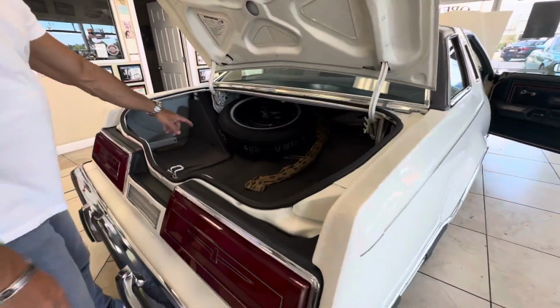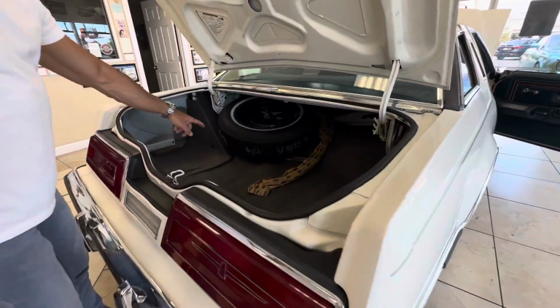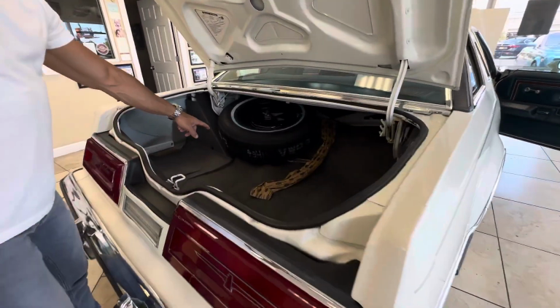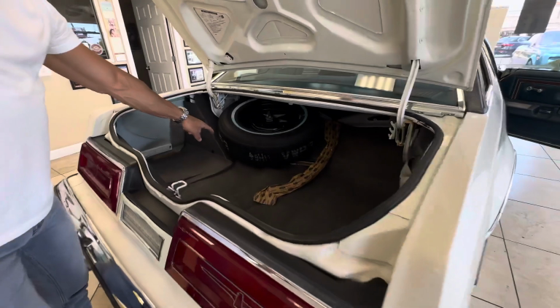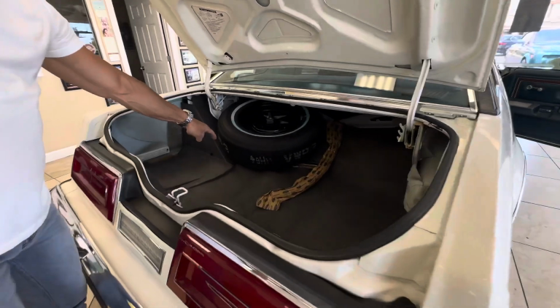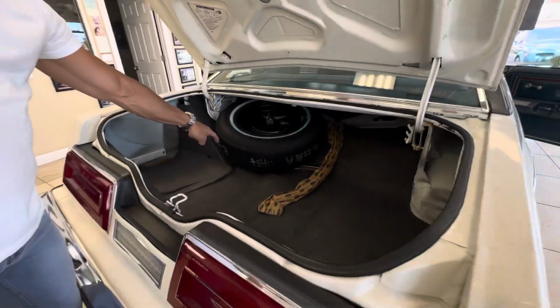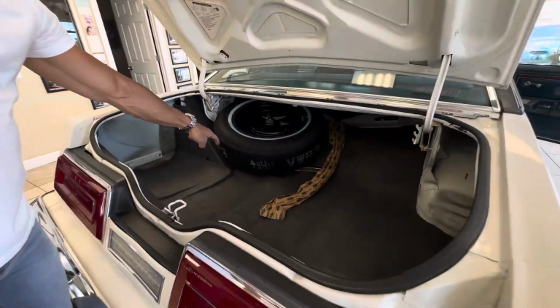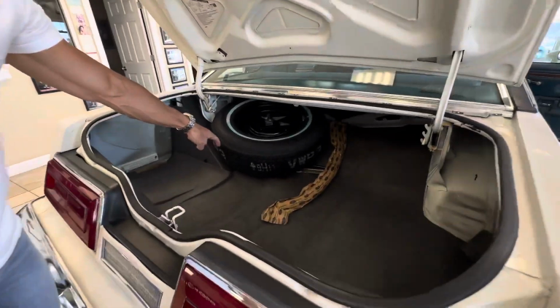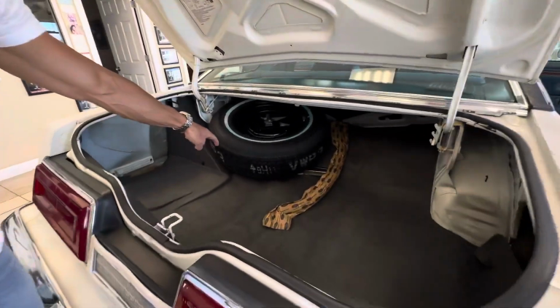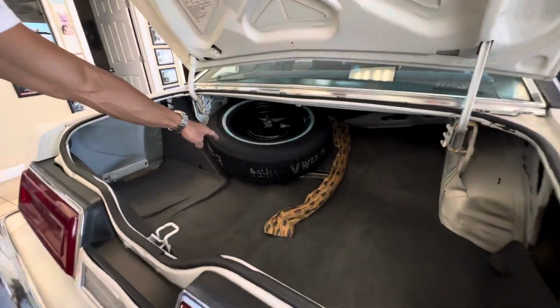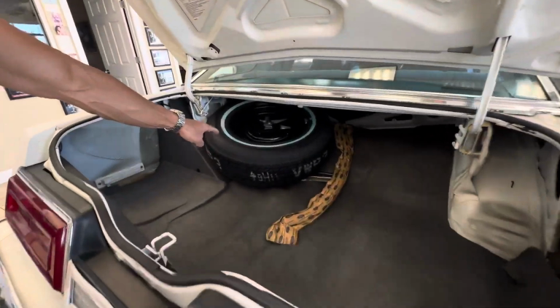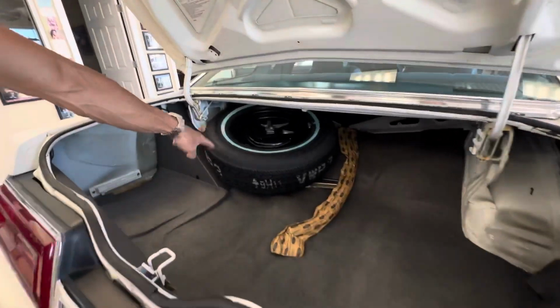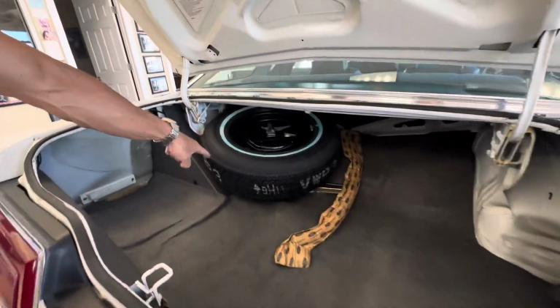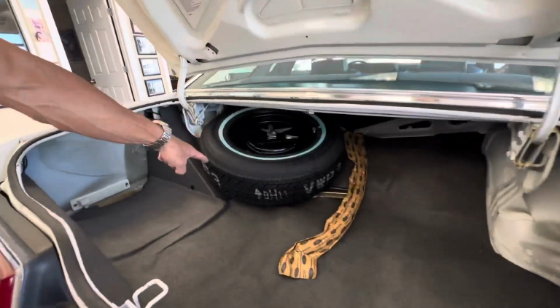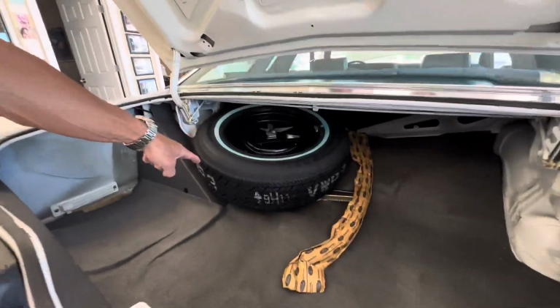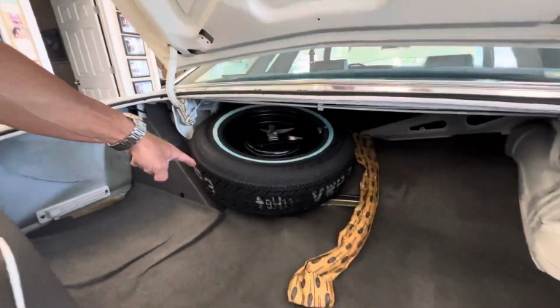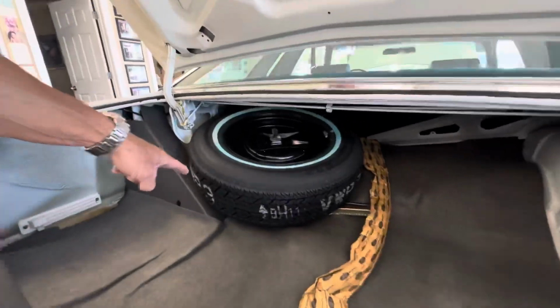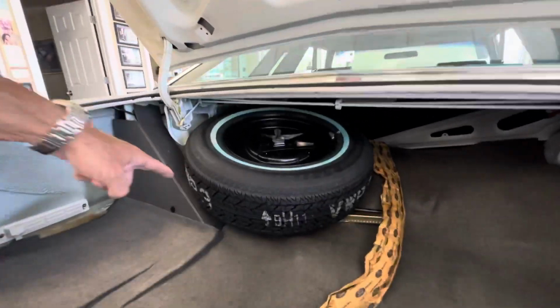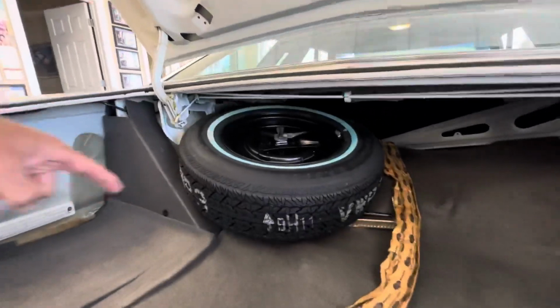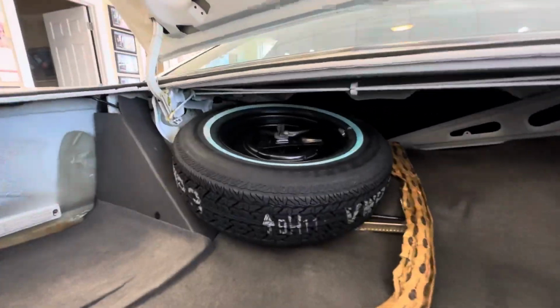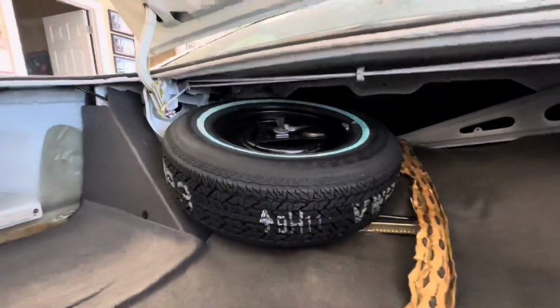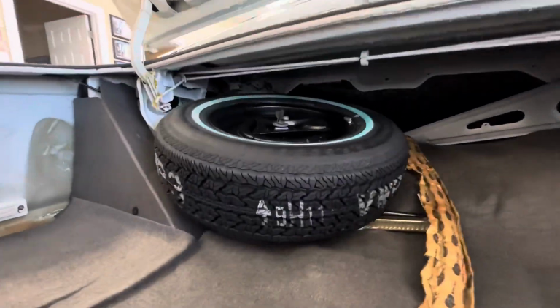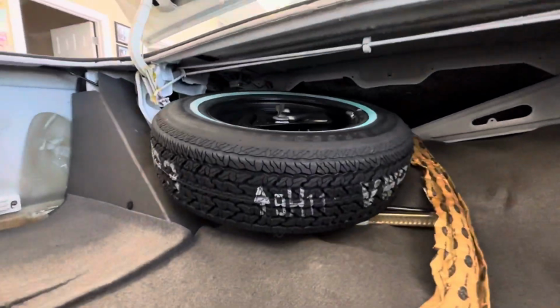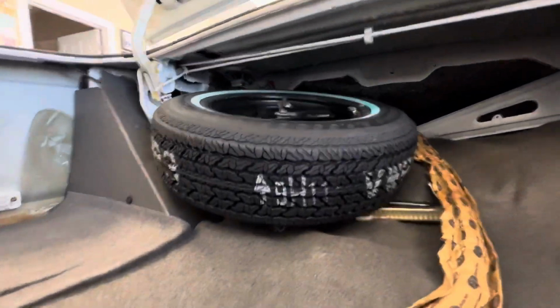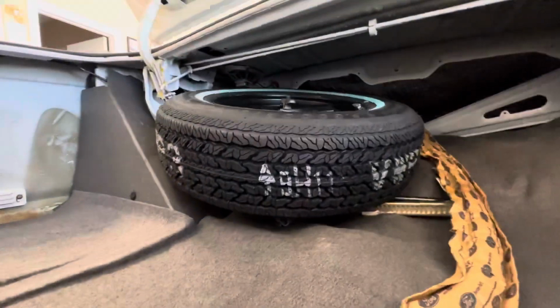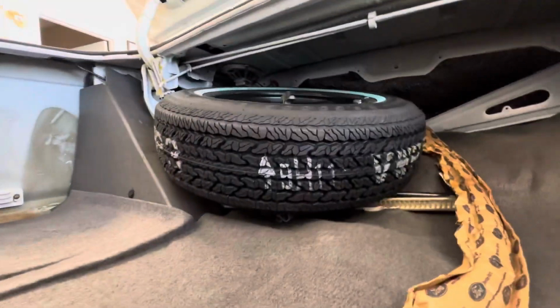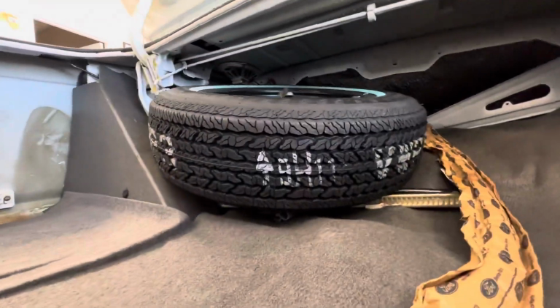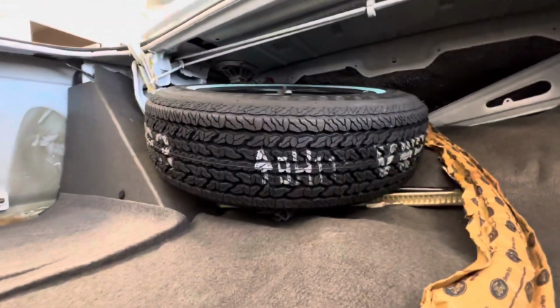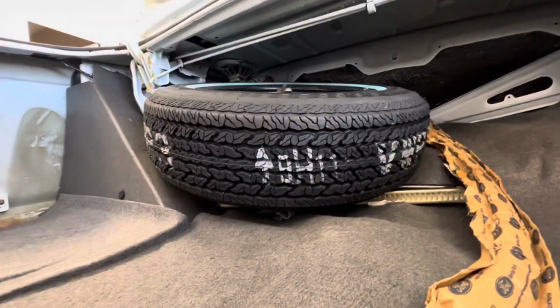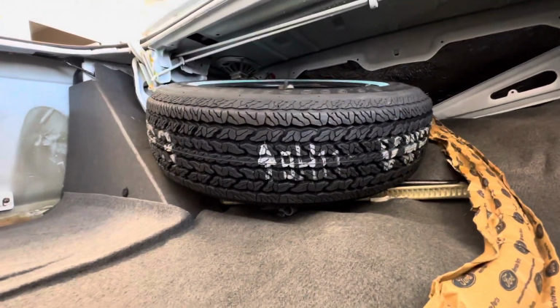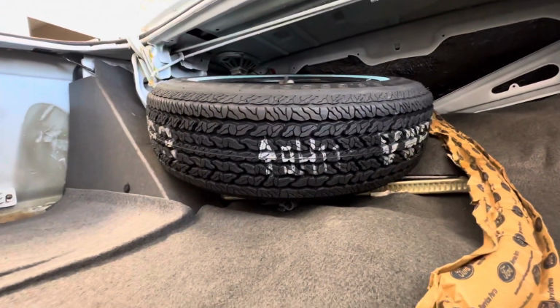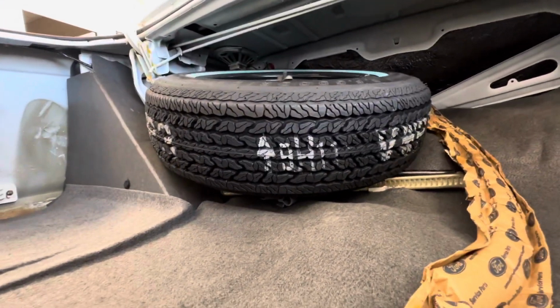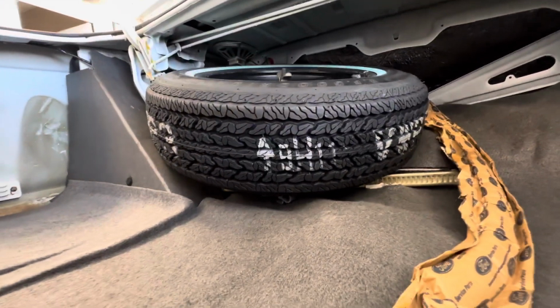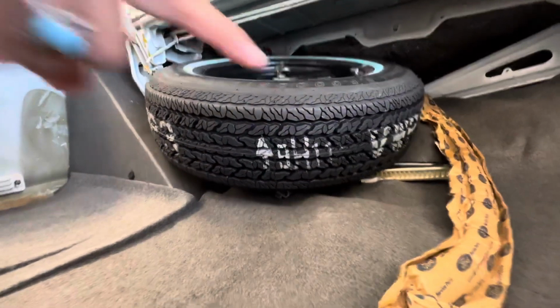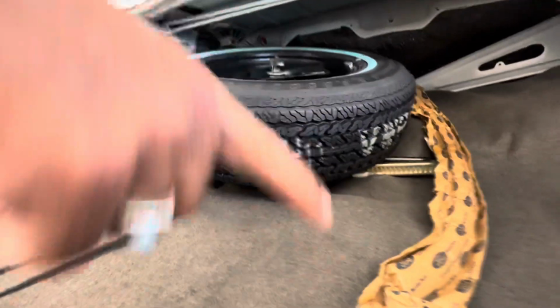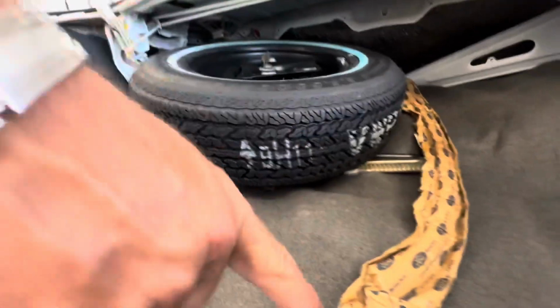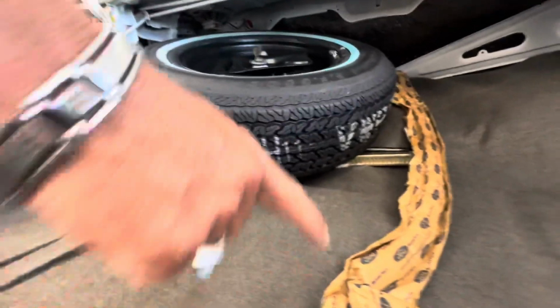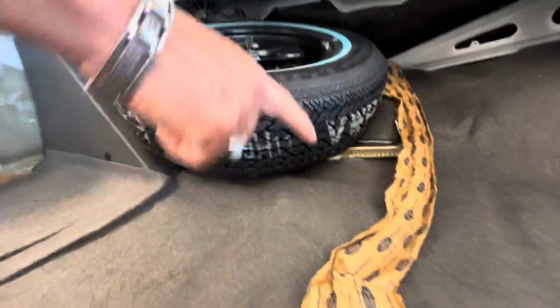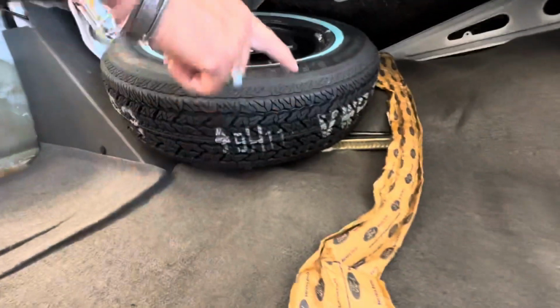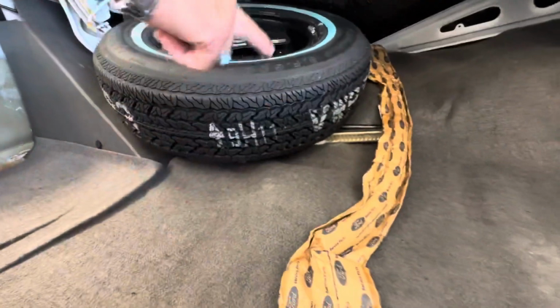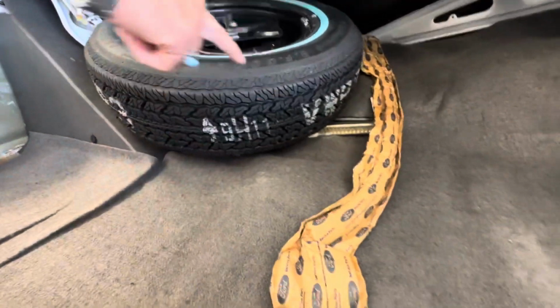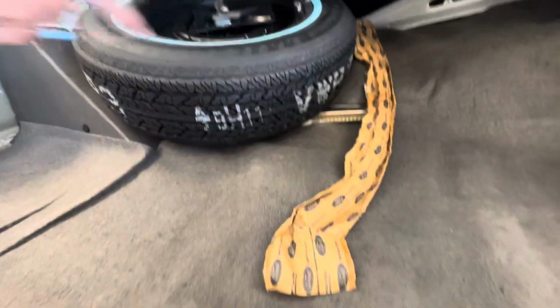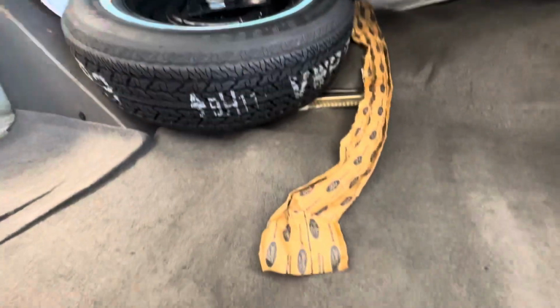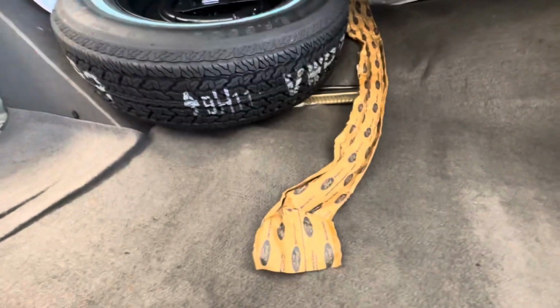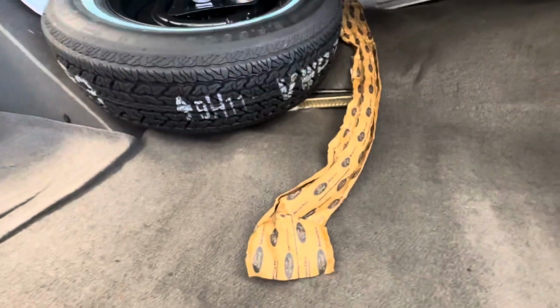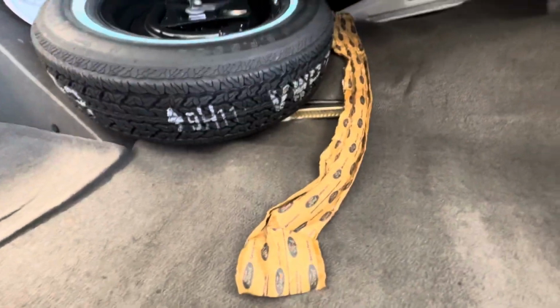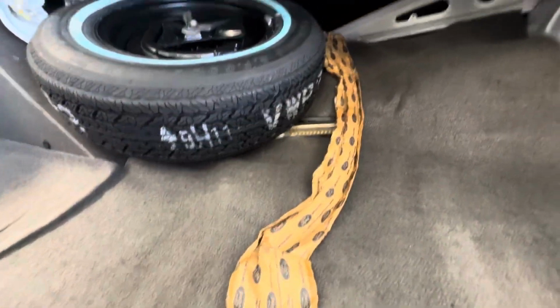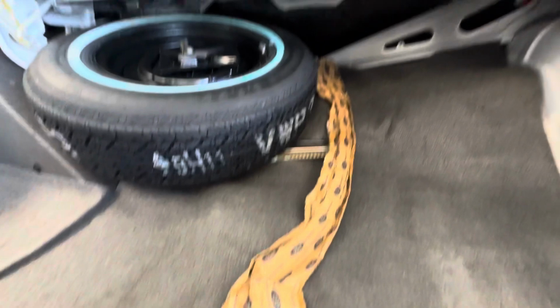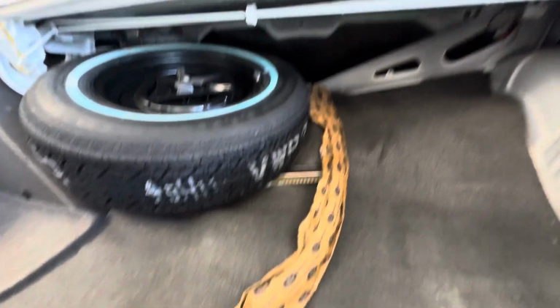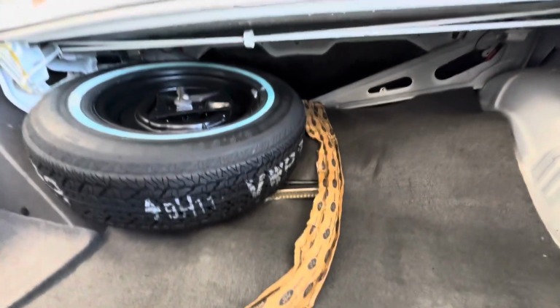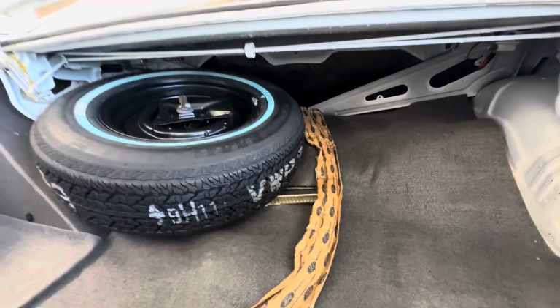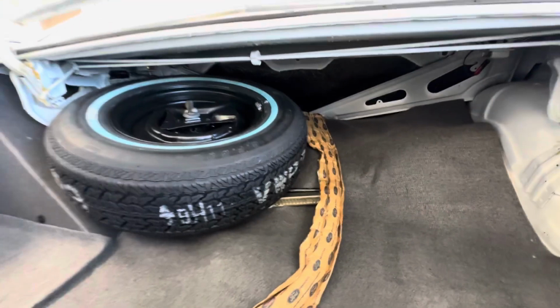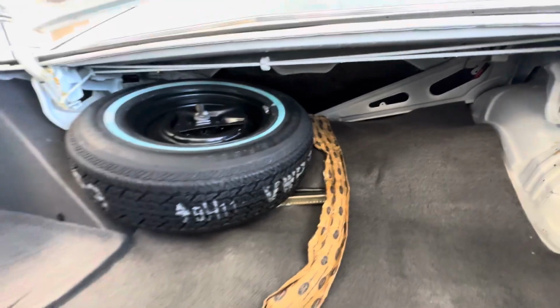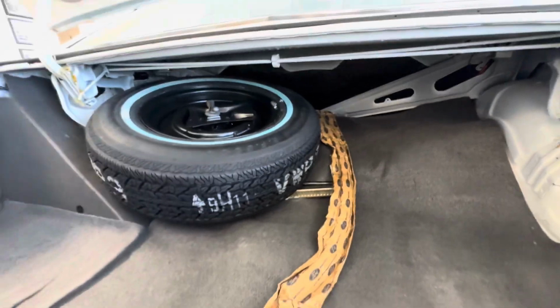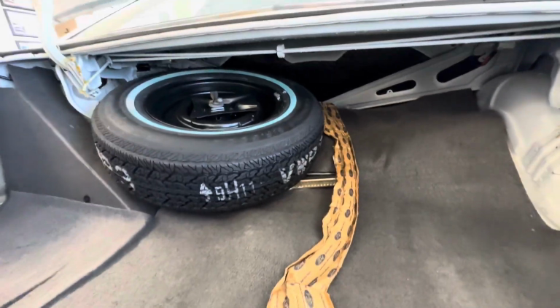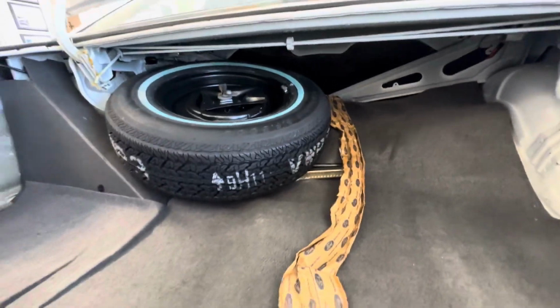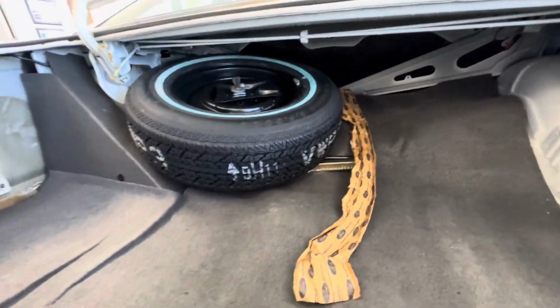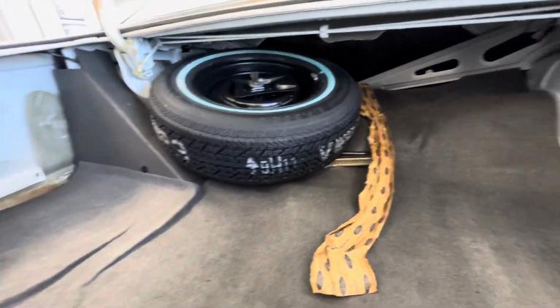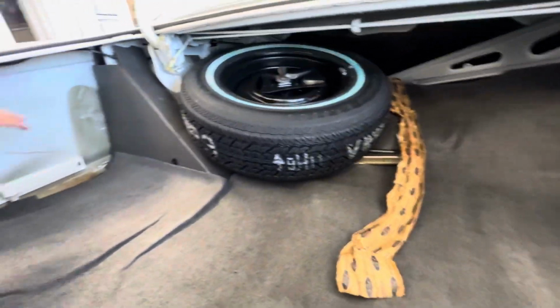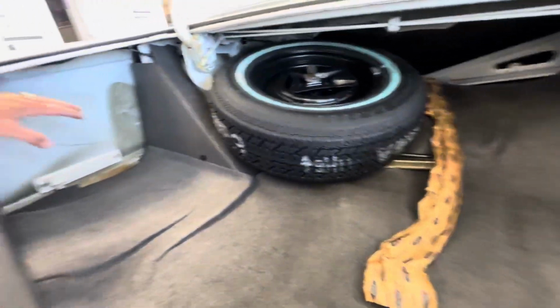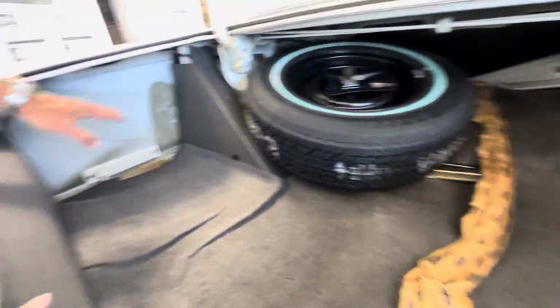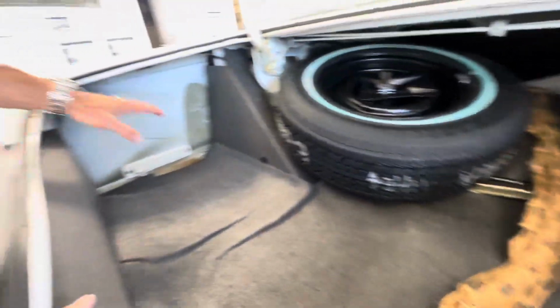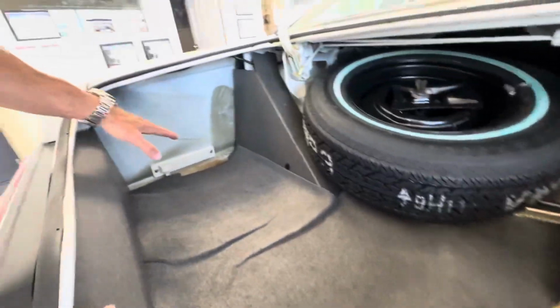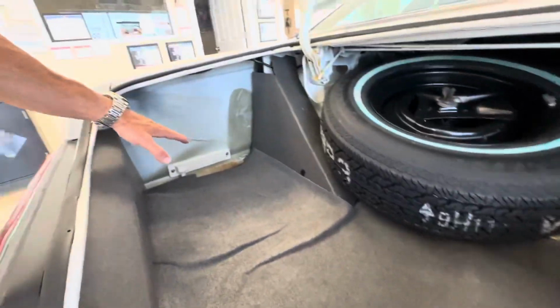Original spare — perfect, never been on the ground. Original piece of trim. All the jack hardware is there. Everything in here is as new.